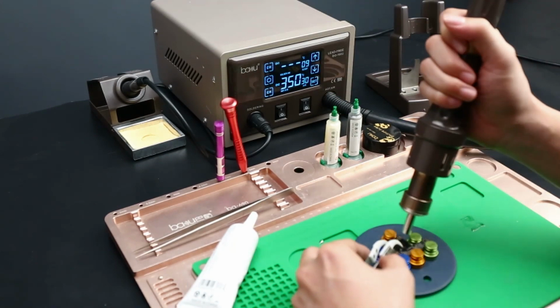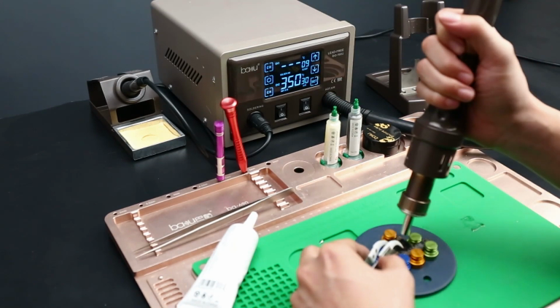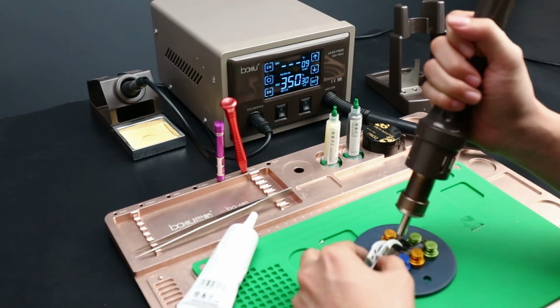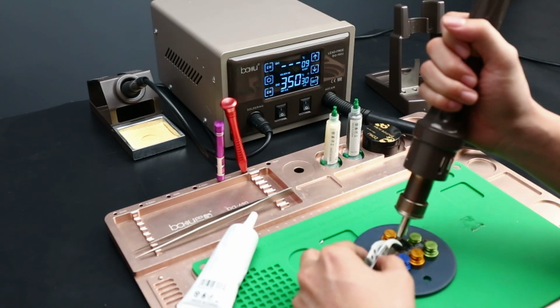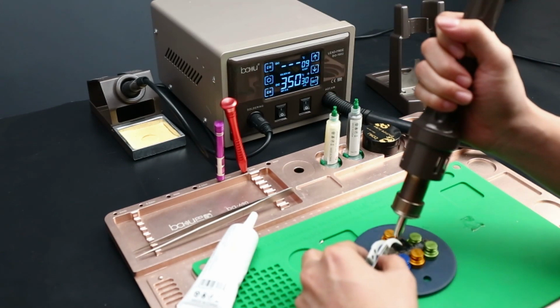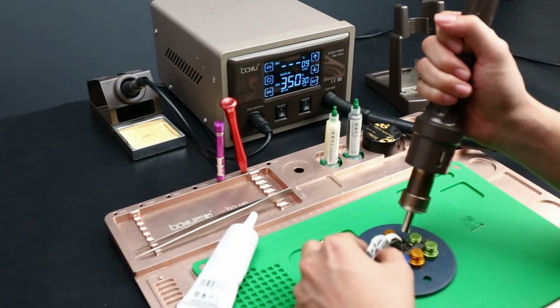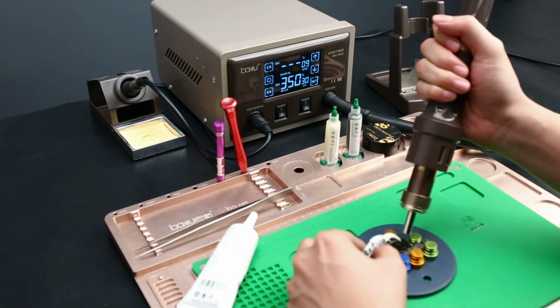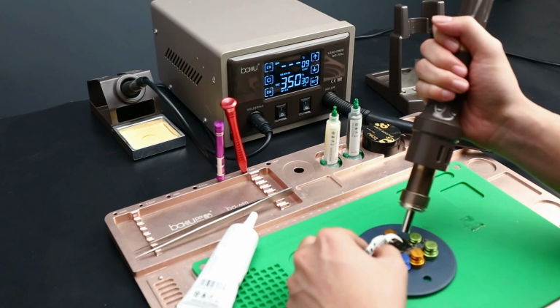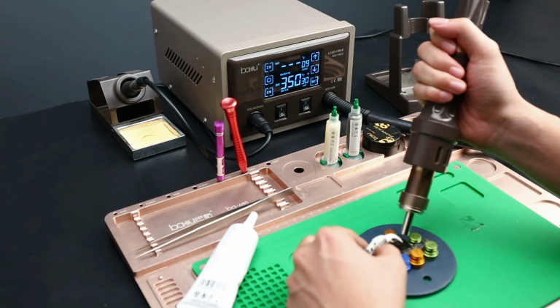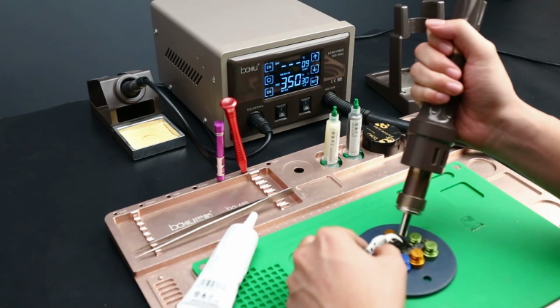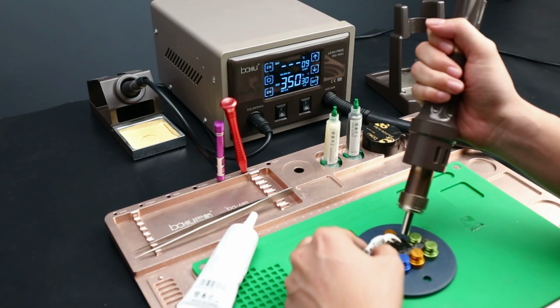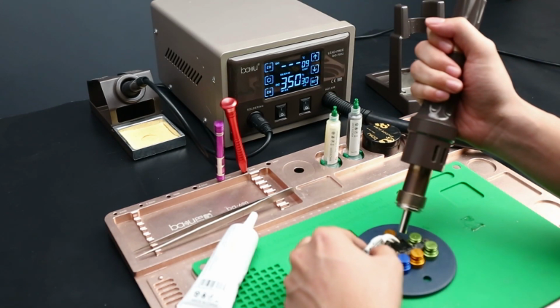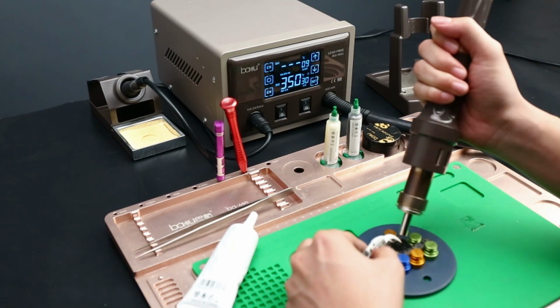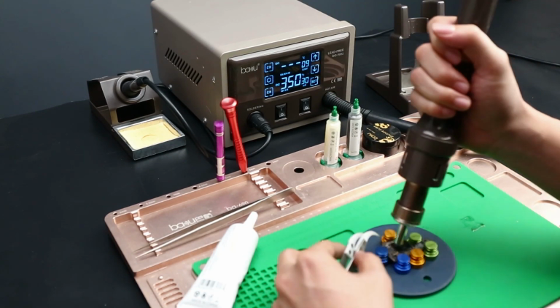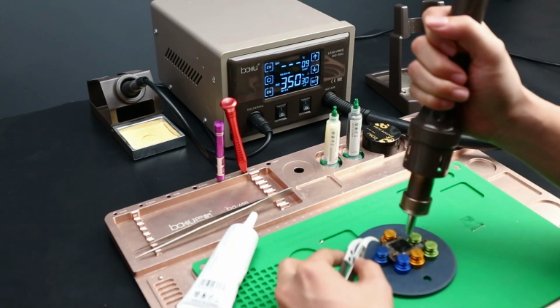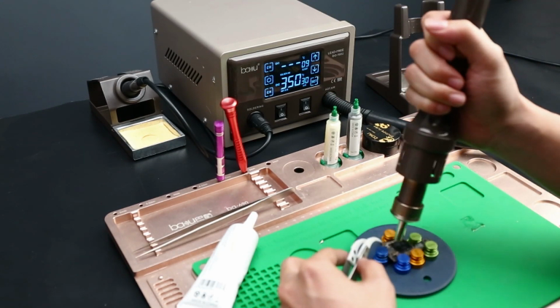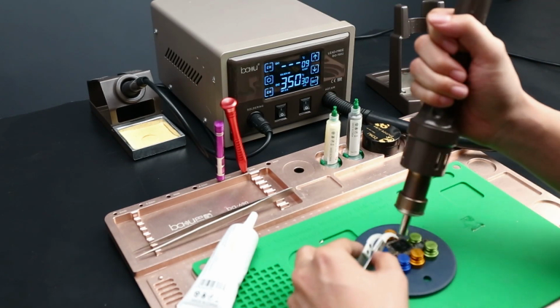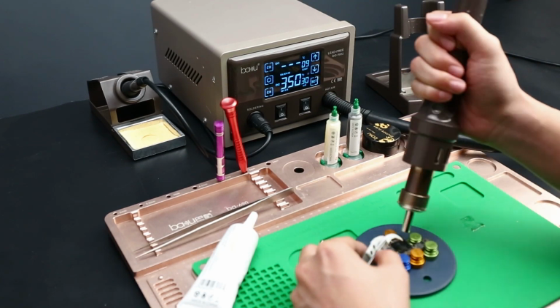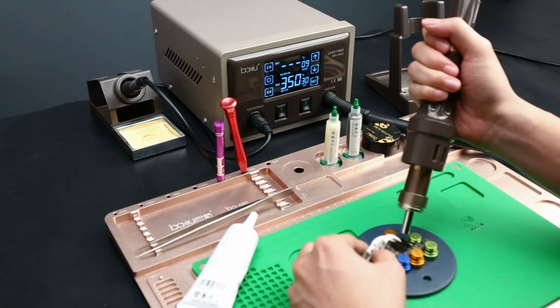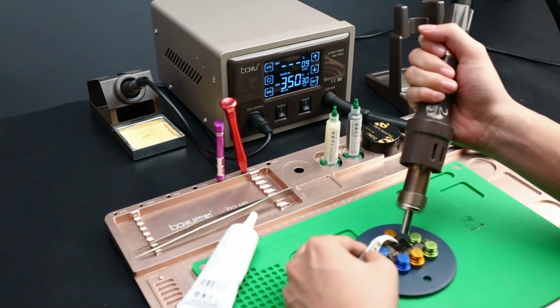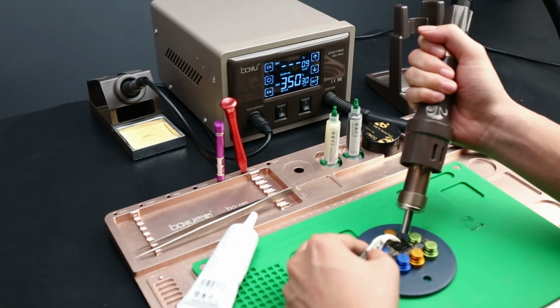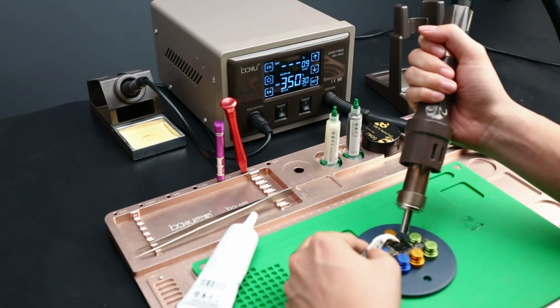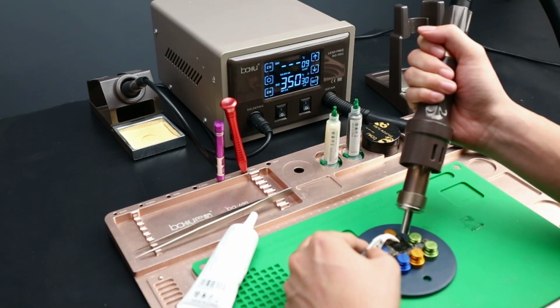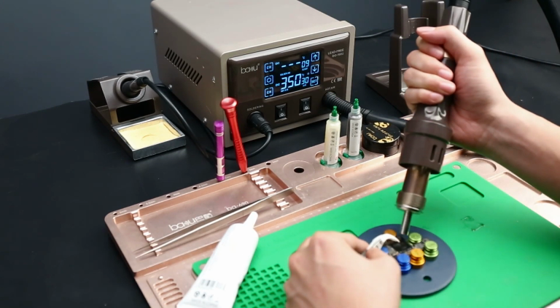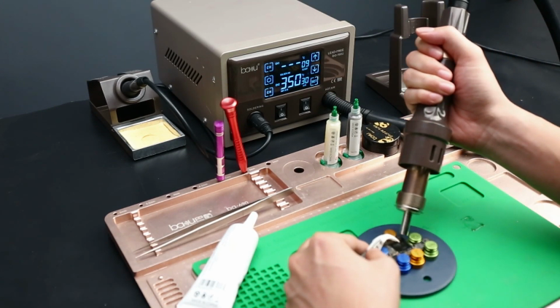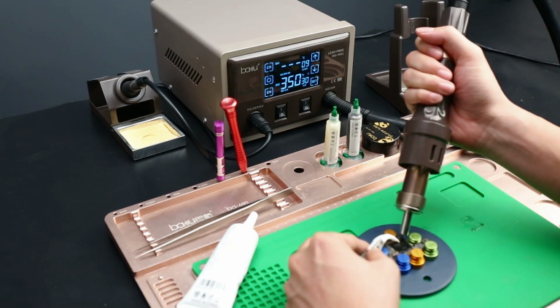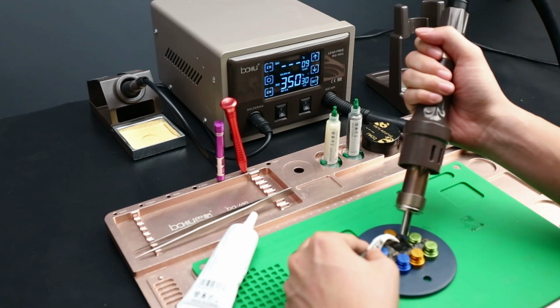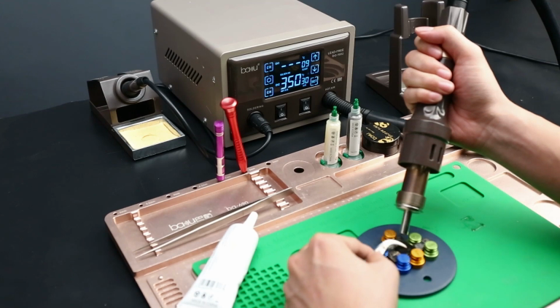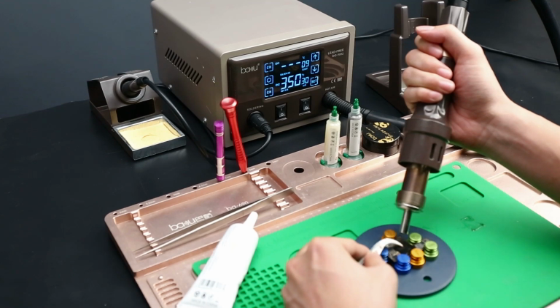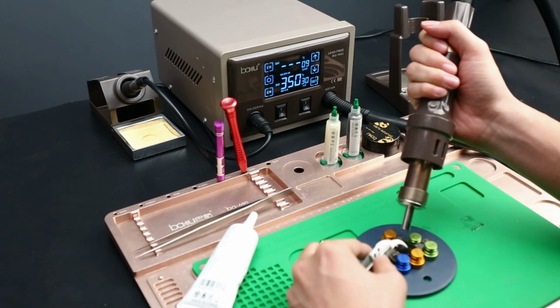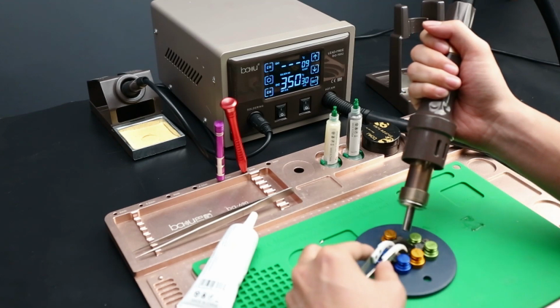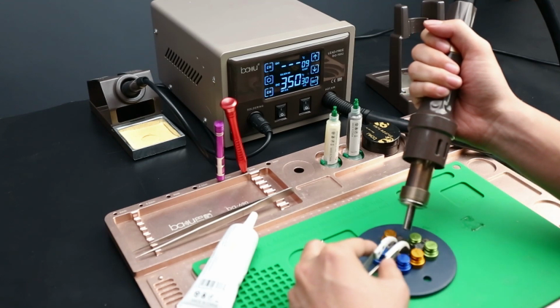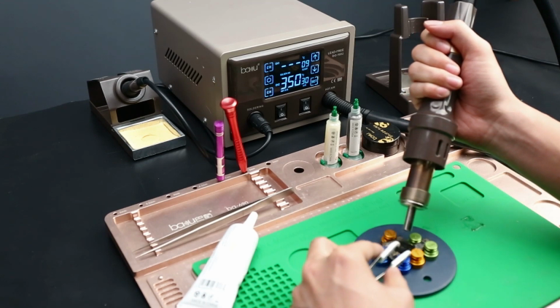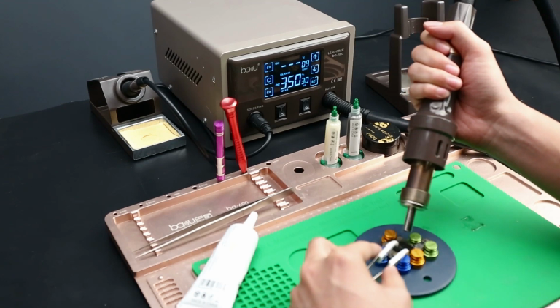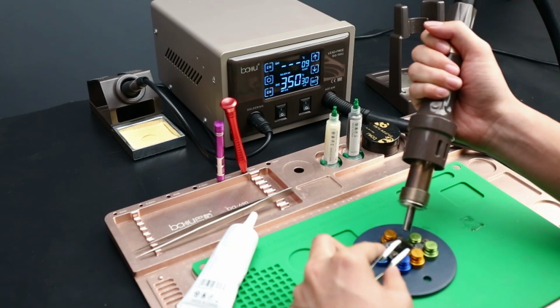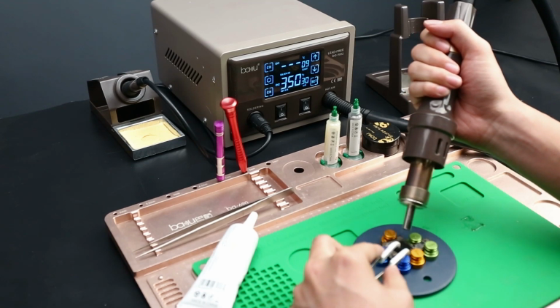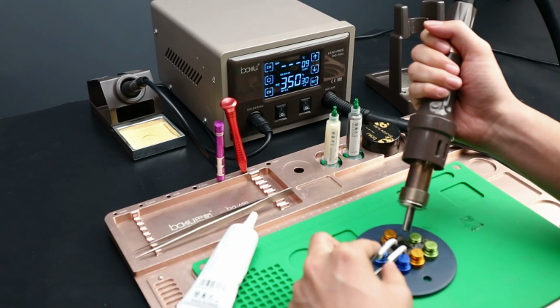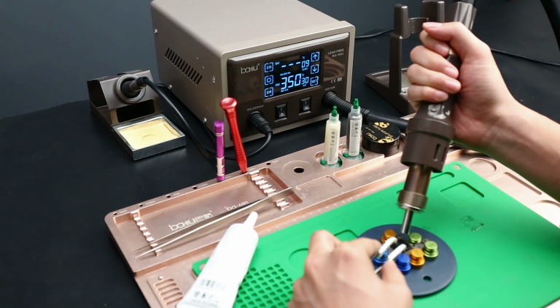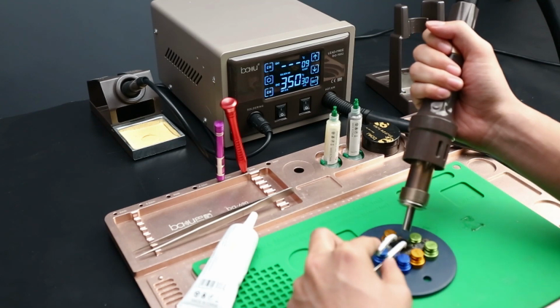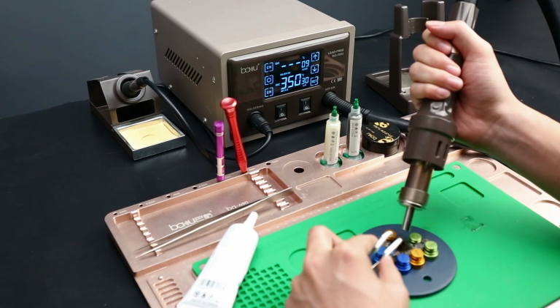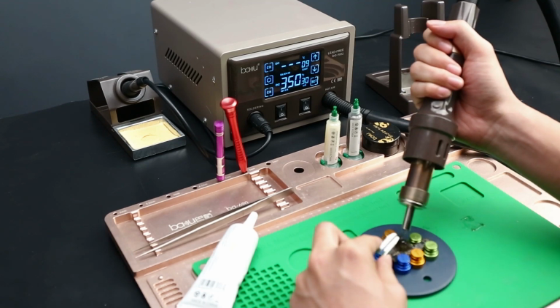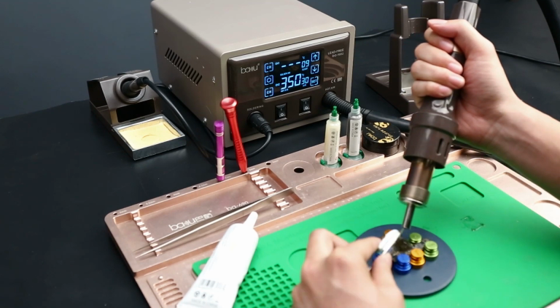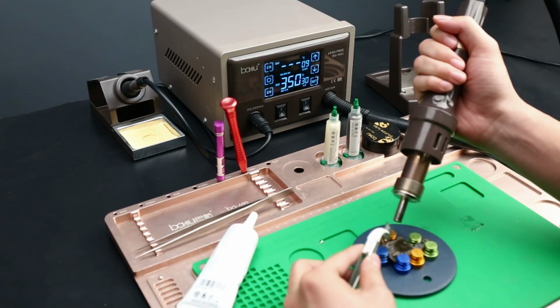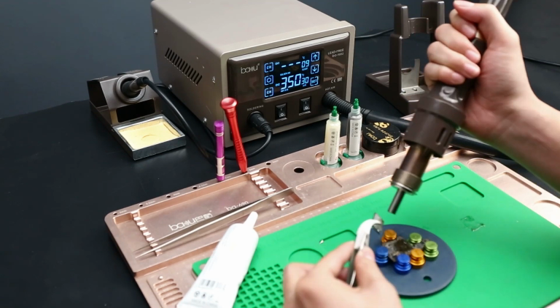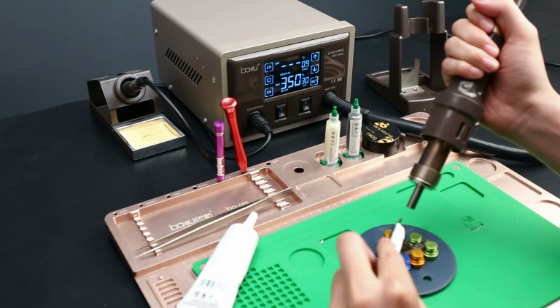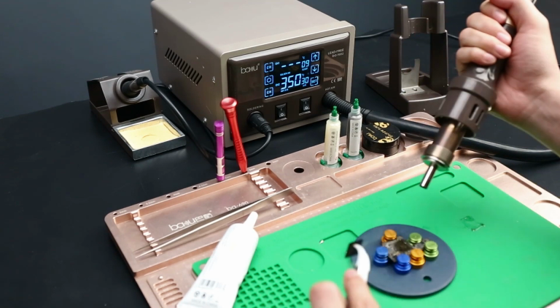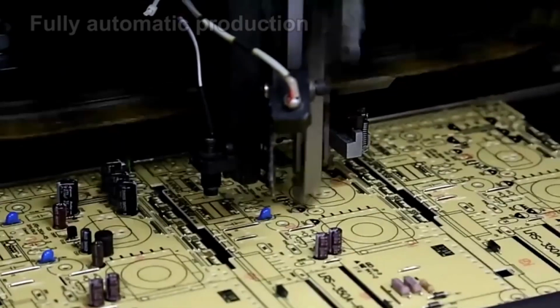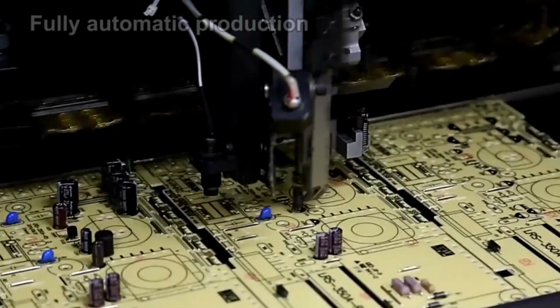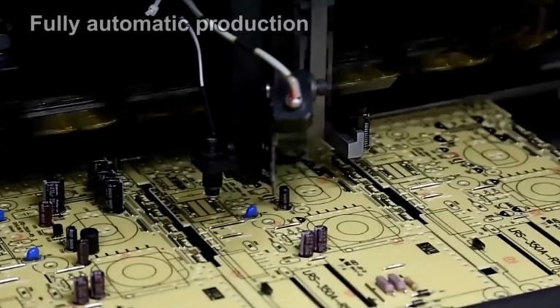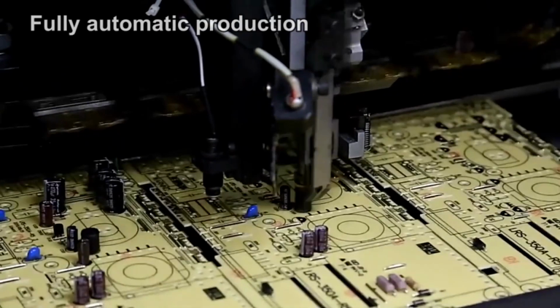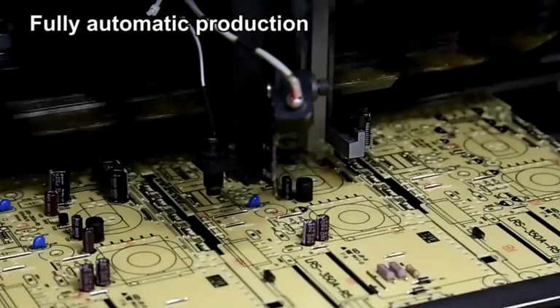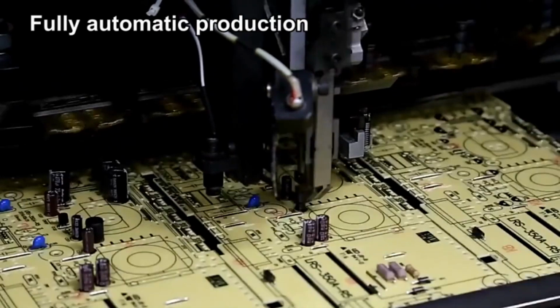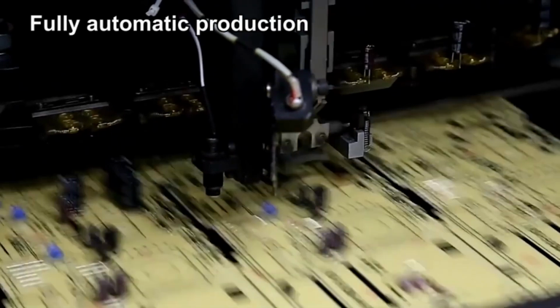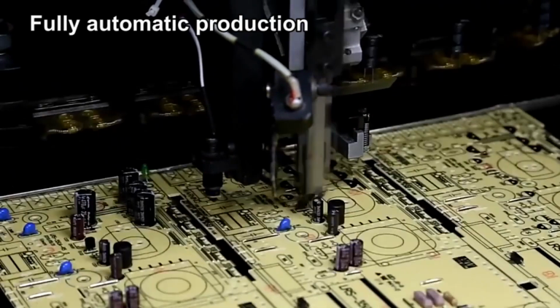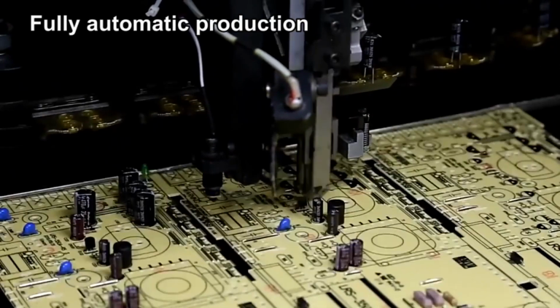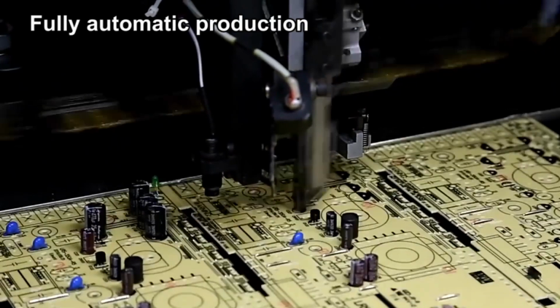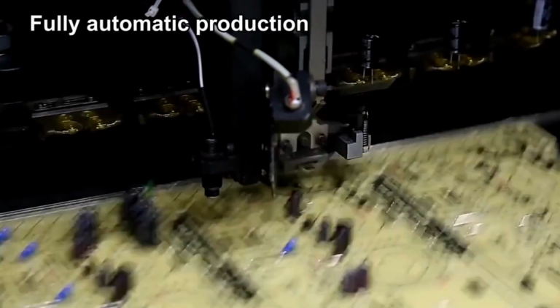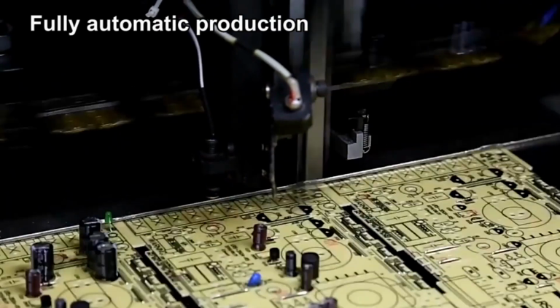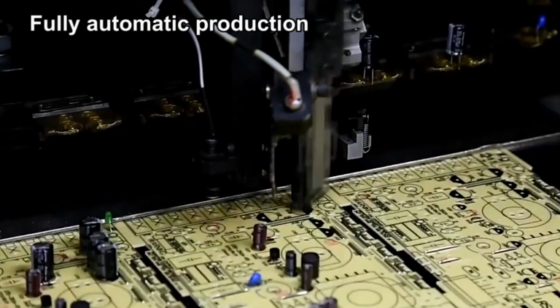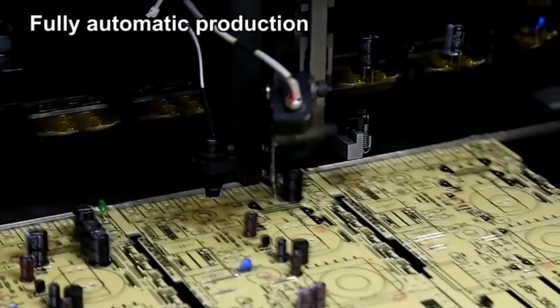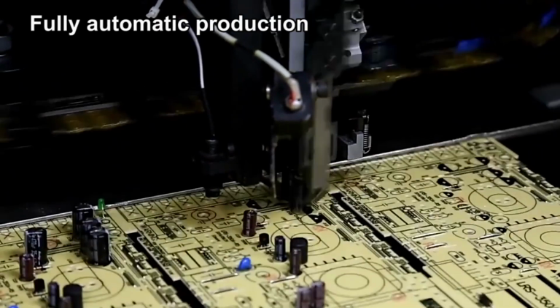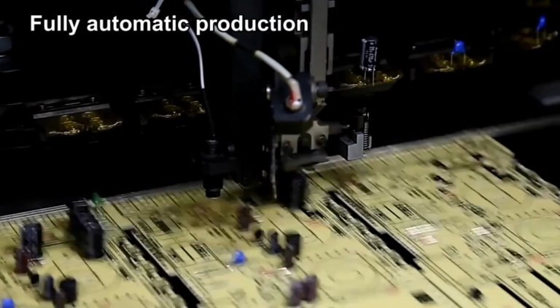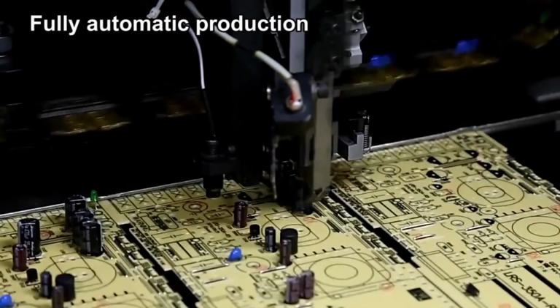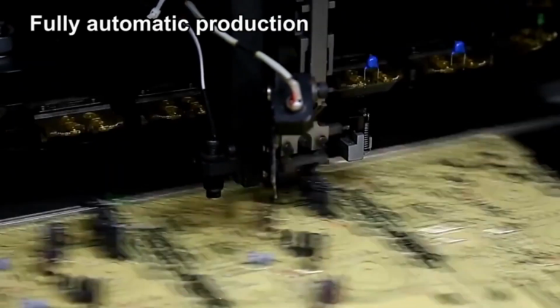LCD touchscreen provides accurate display of temperature, air volume, dormancy time, and 6 memory modes.